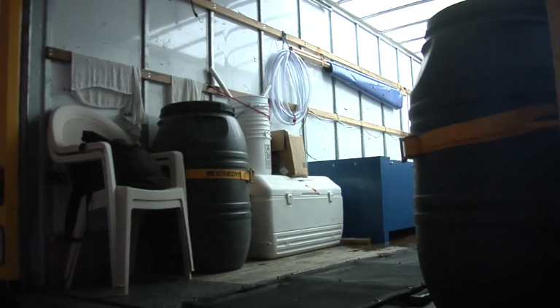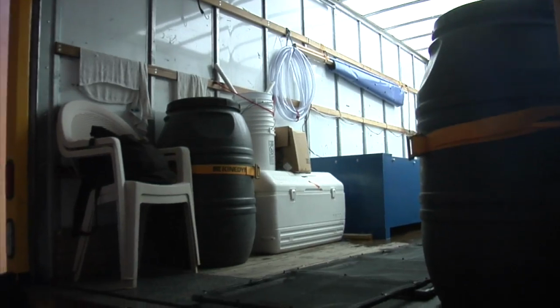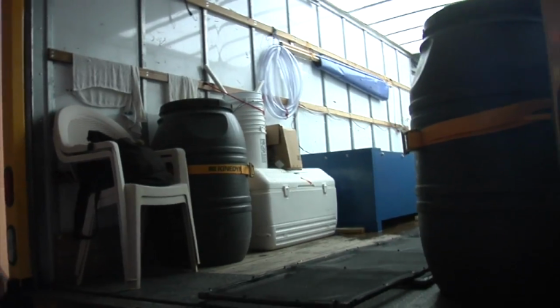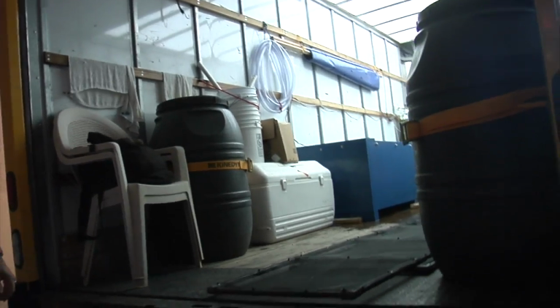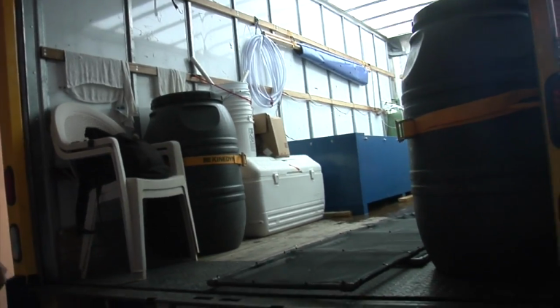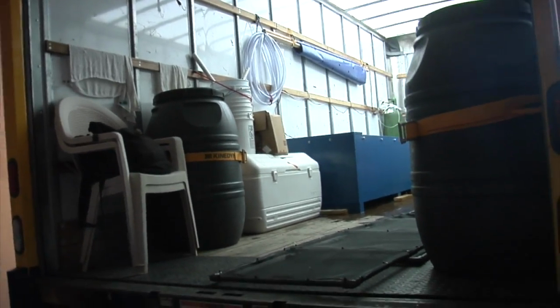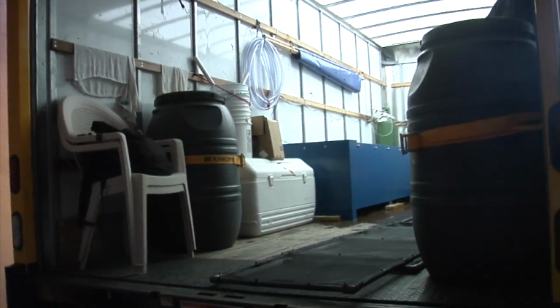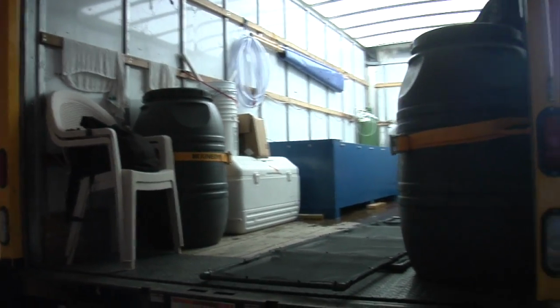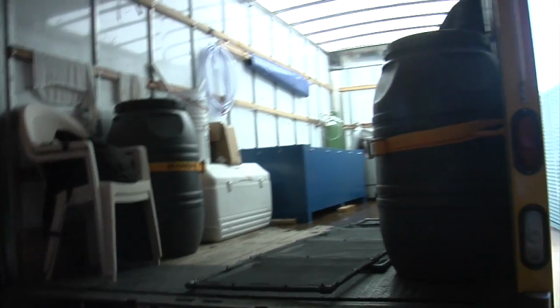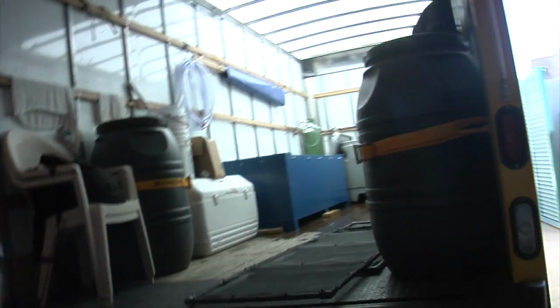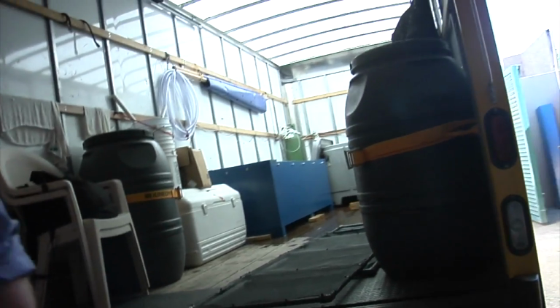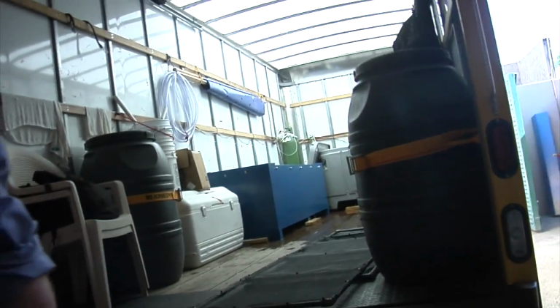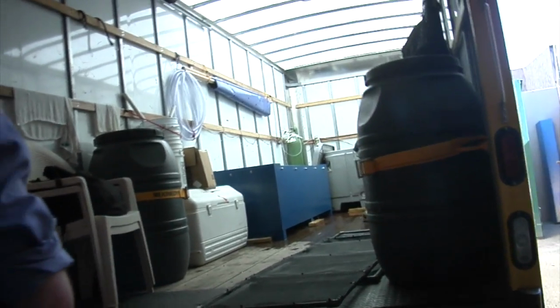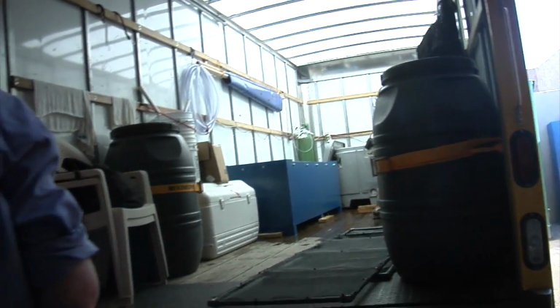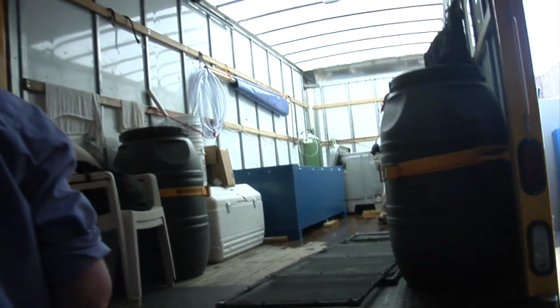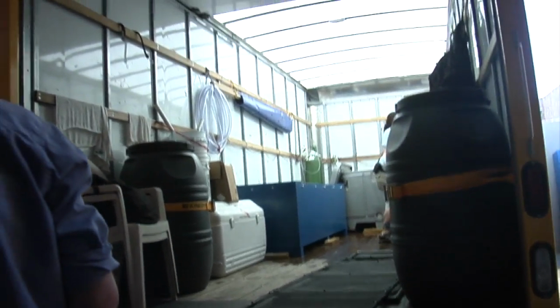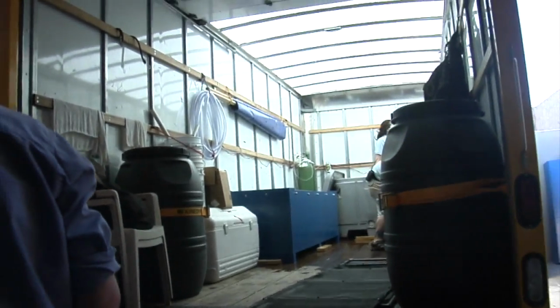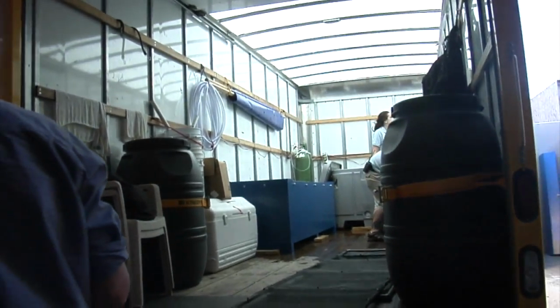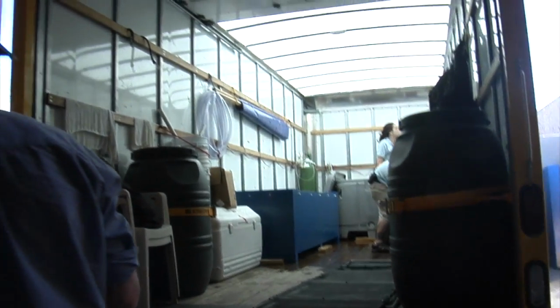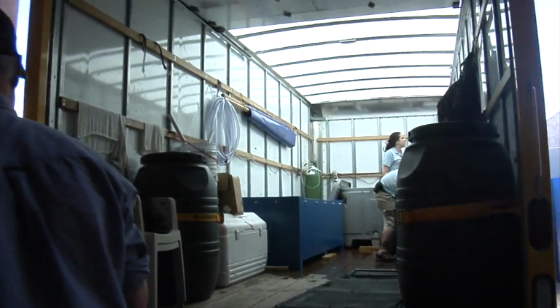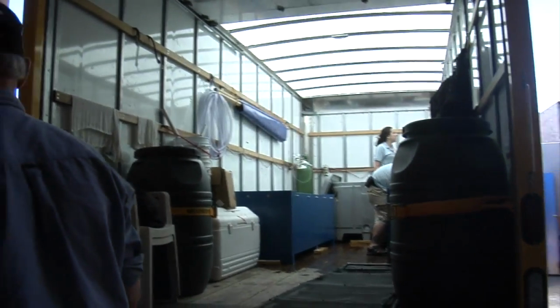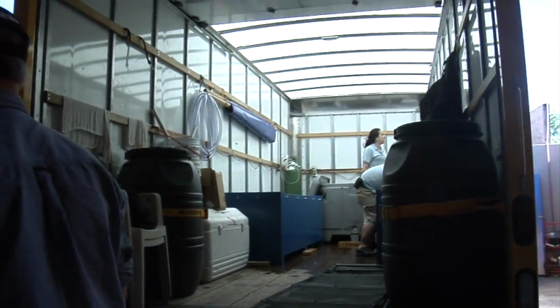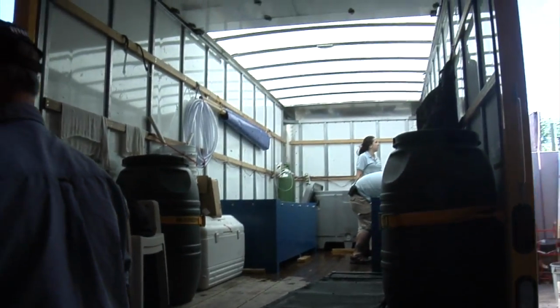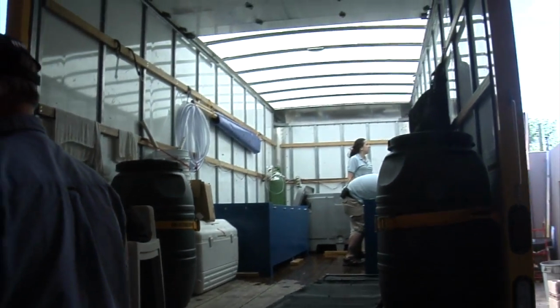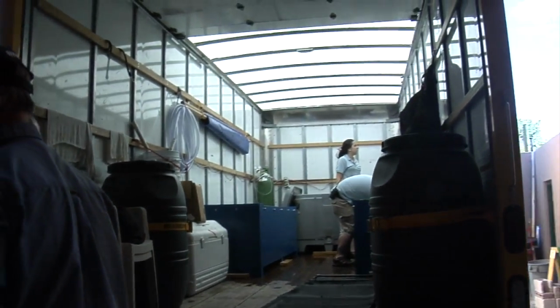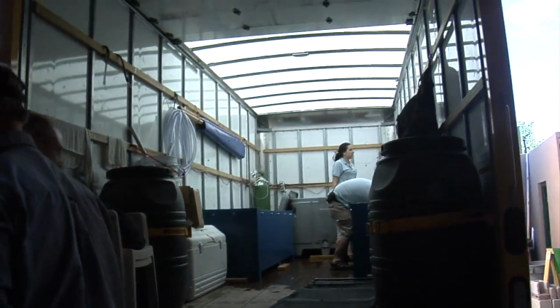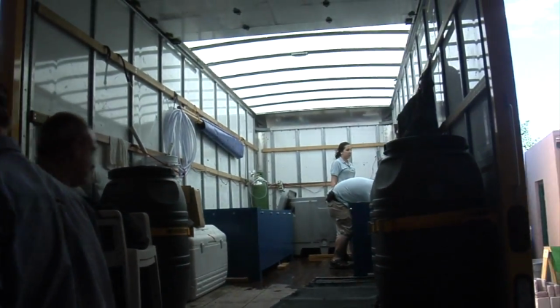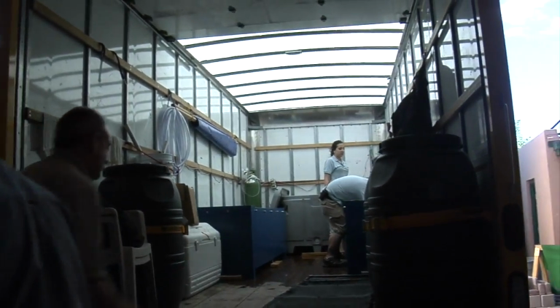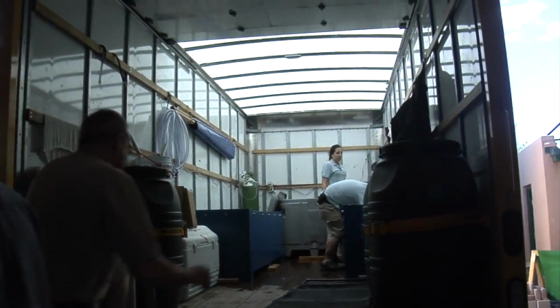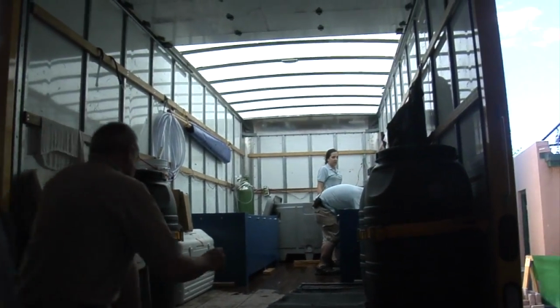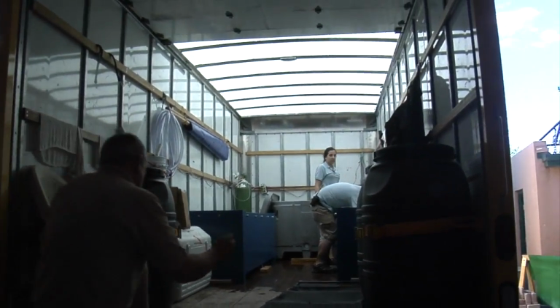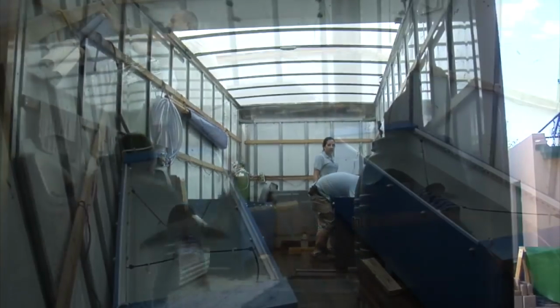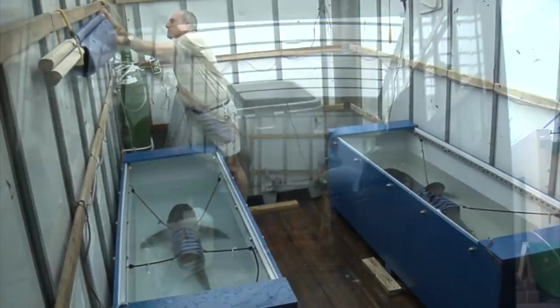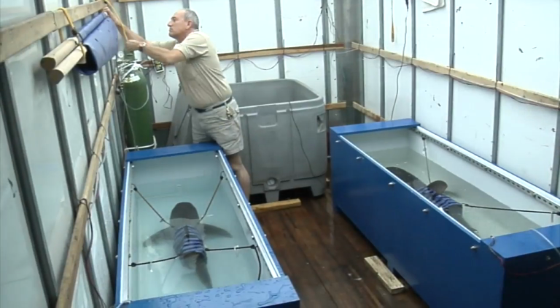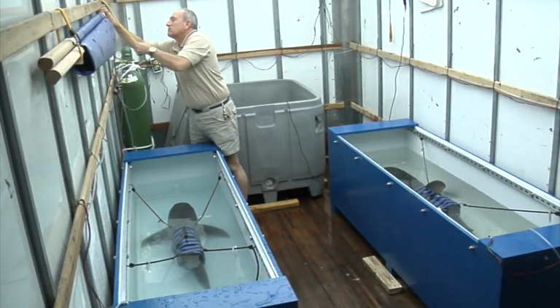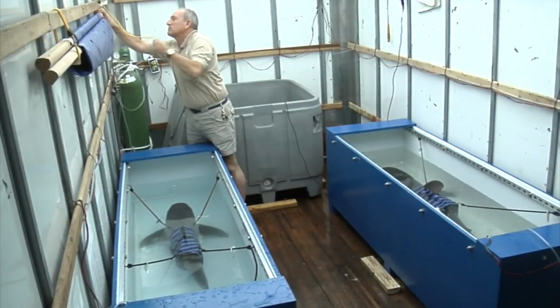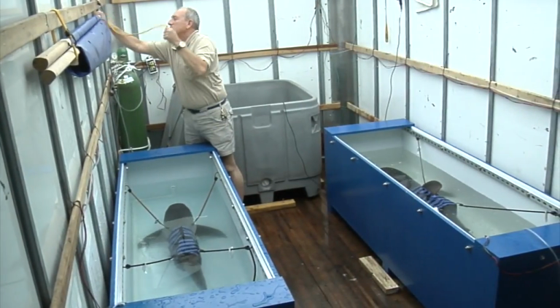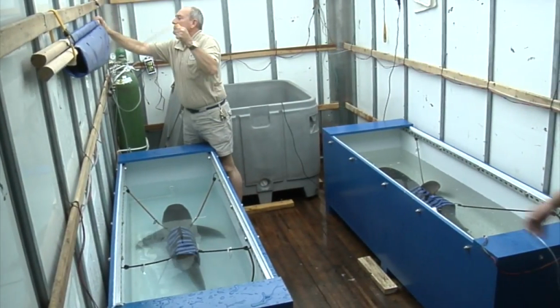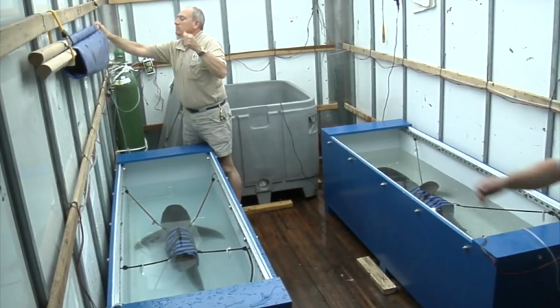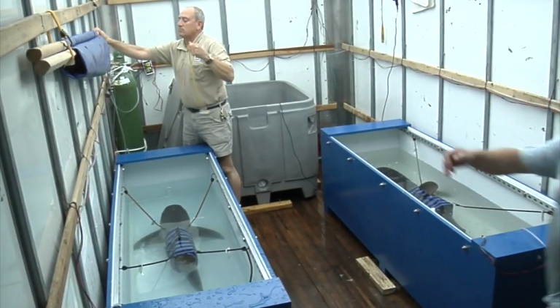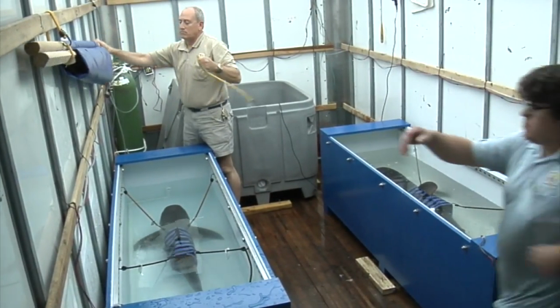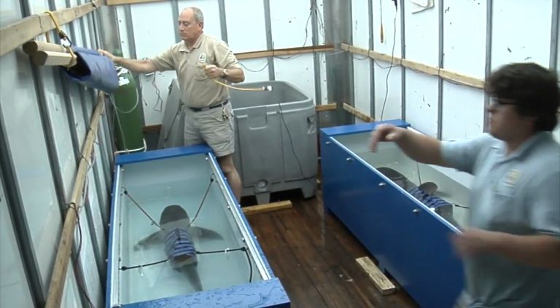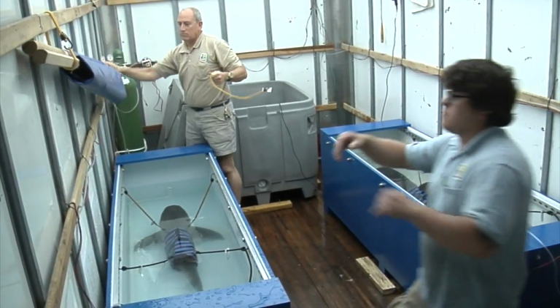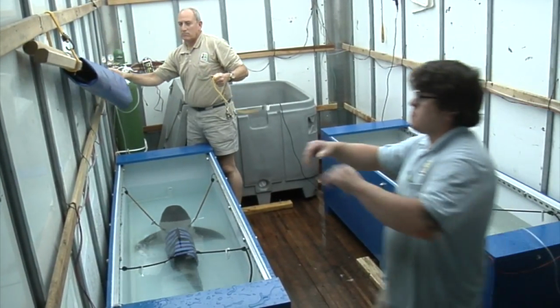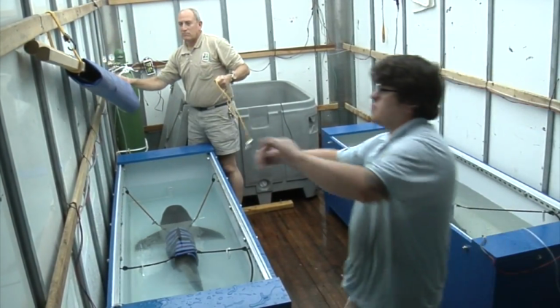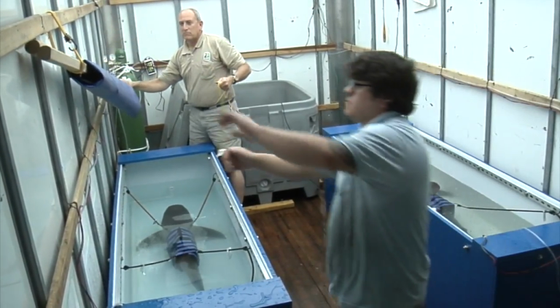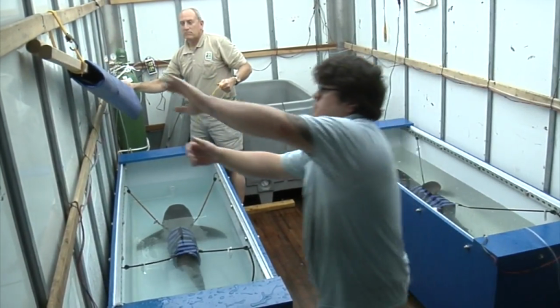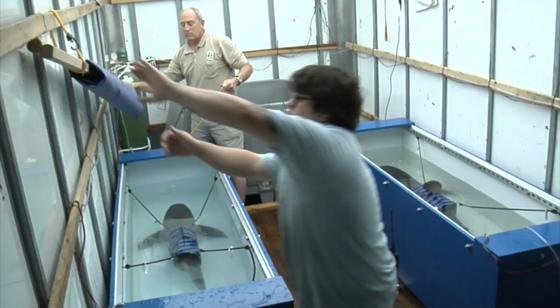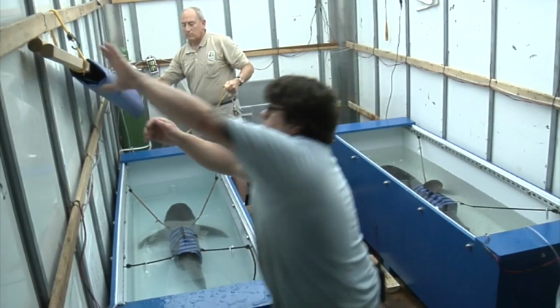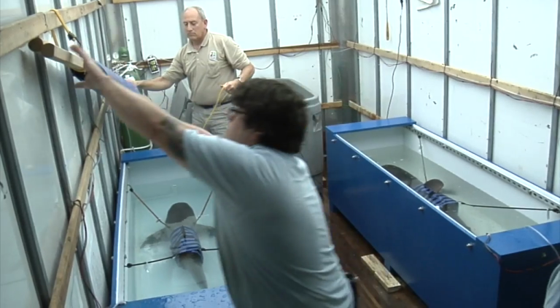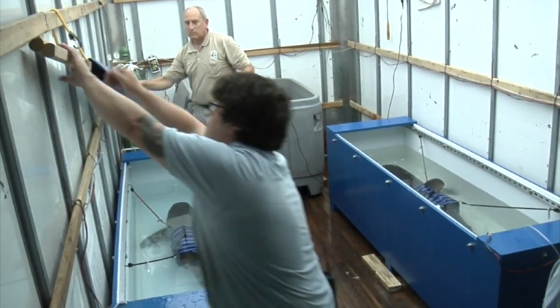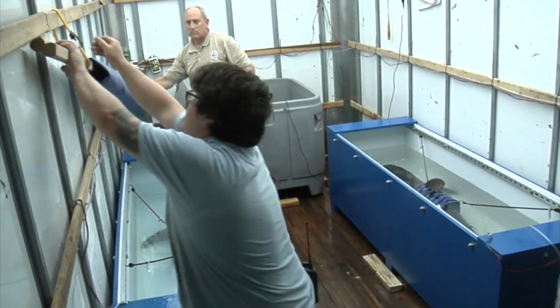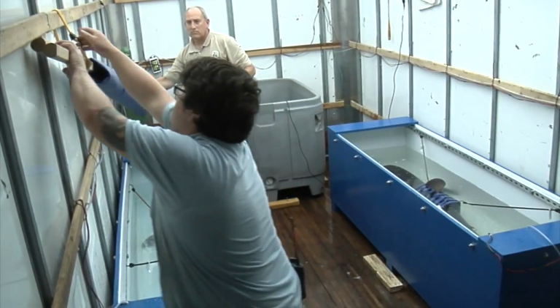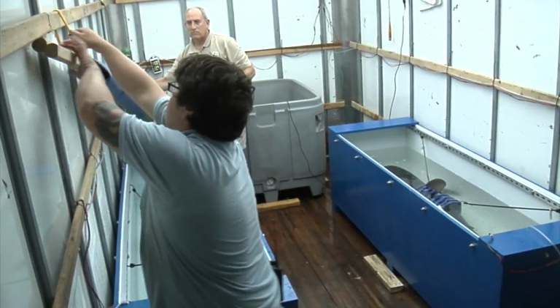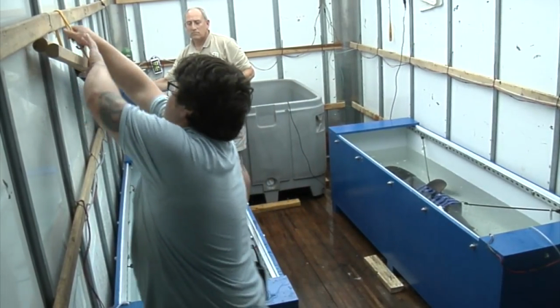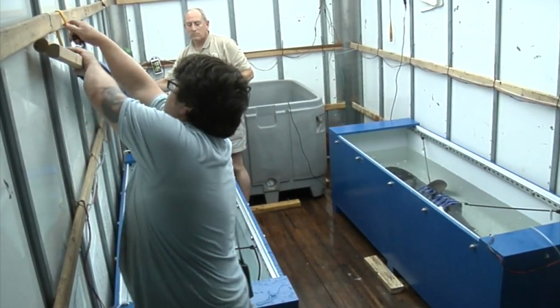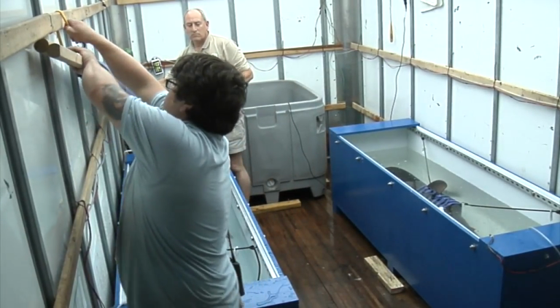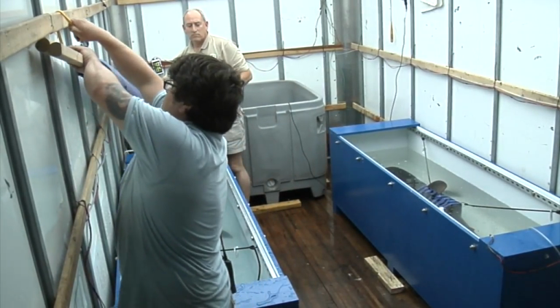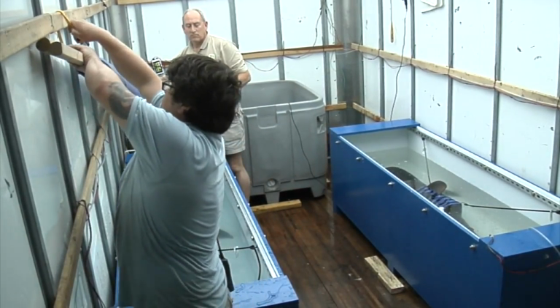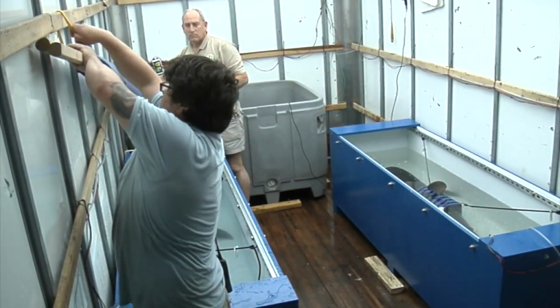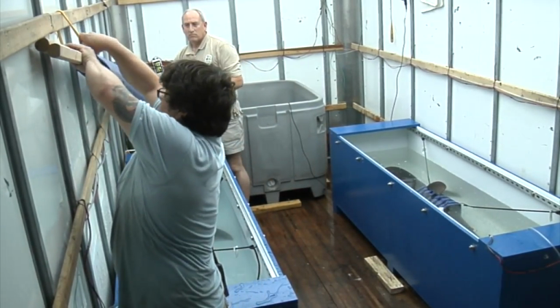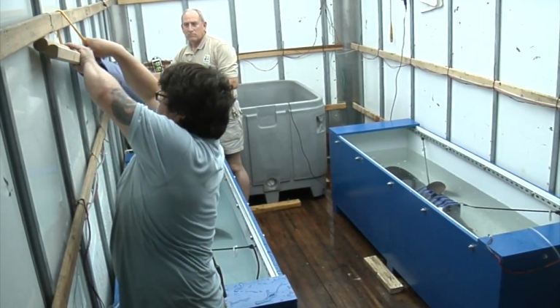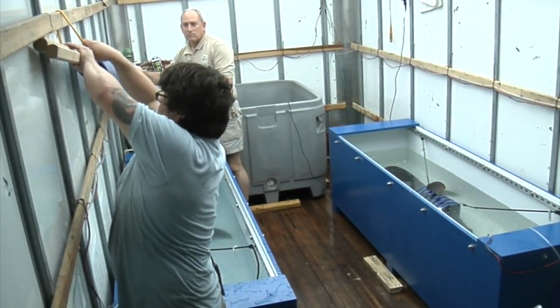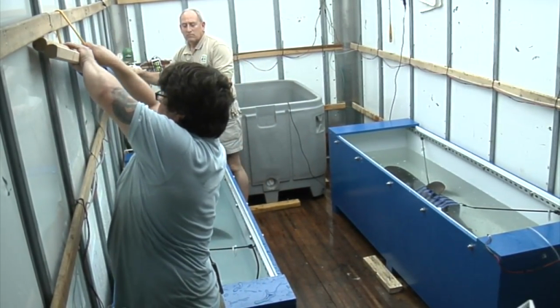Getting sharks here in the desert is very challenging. We have special shark boxes that we put them in. We have harnesses that we attach to them.